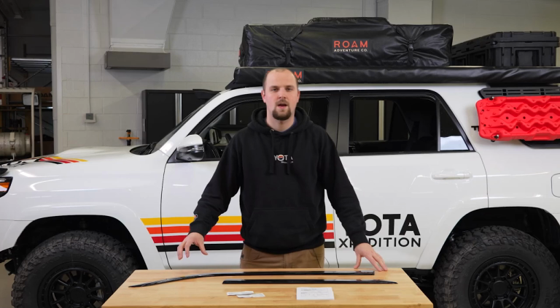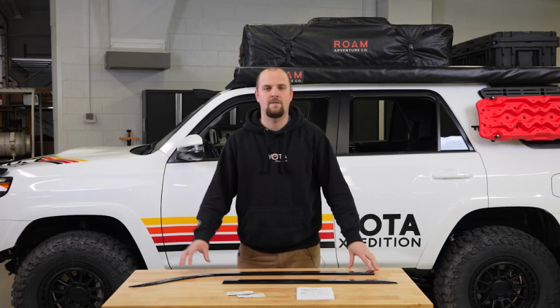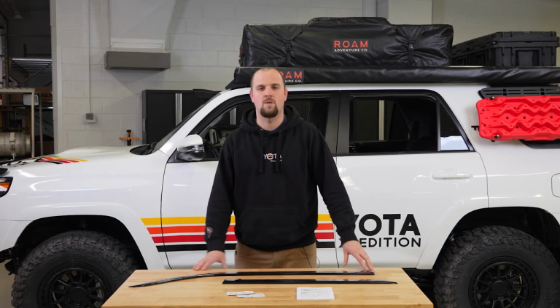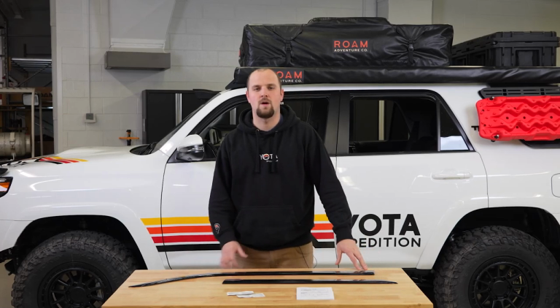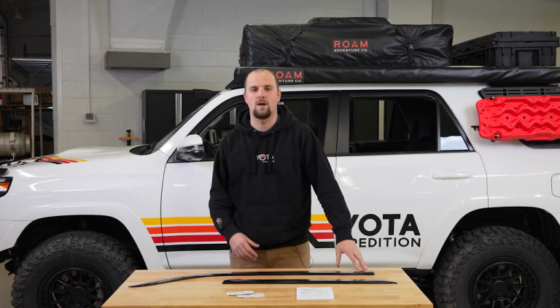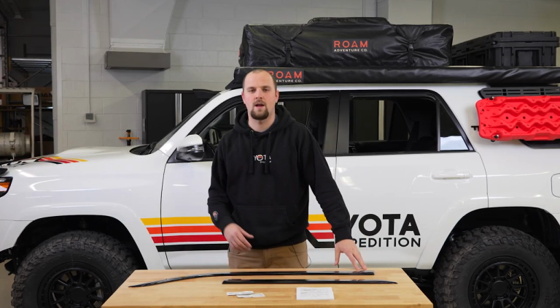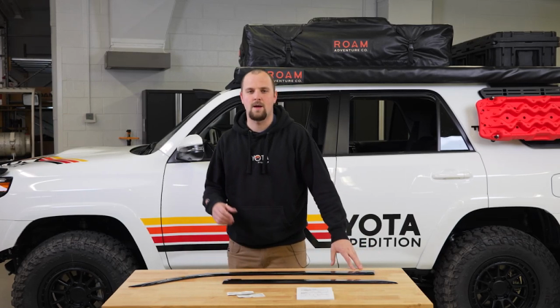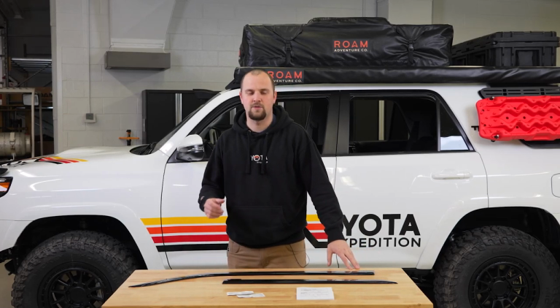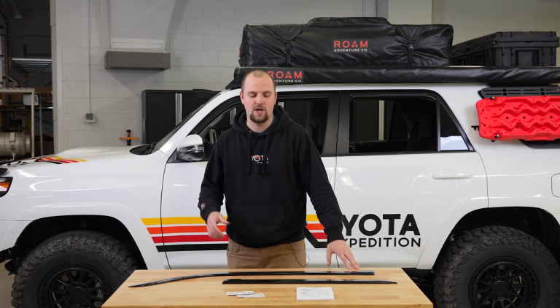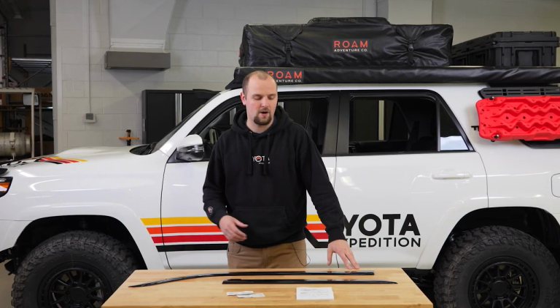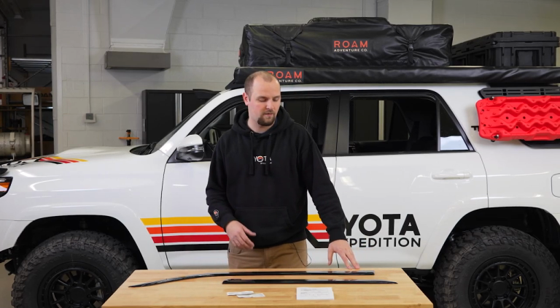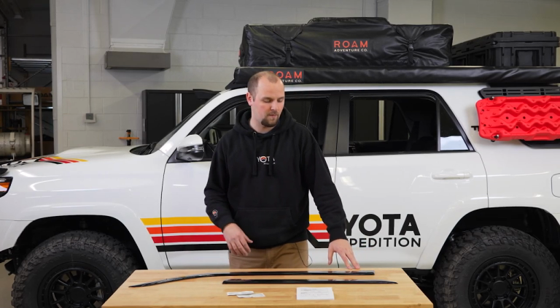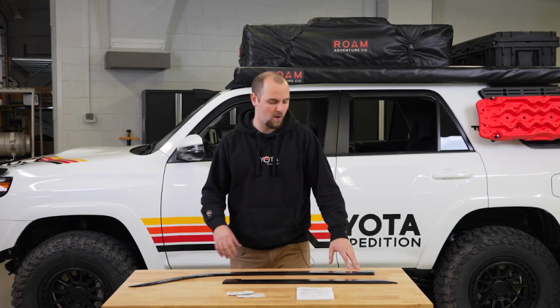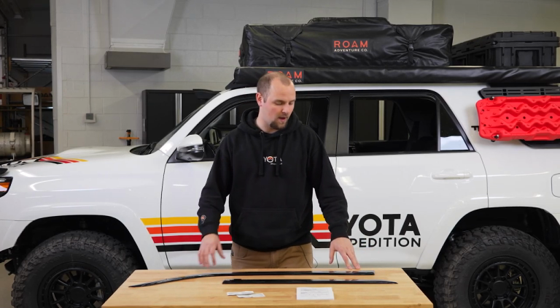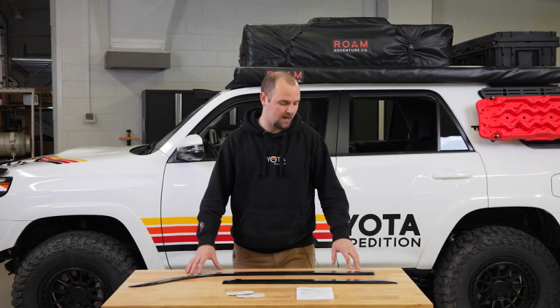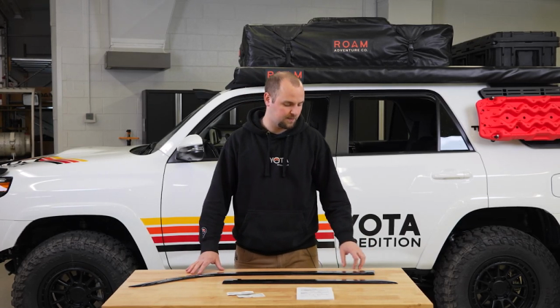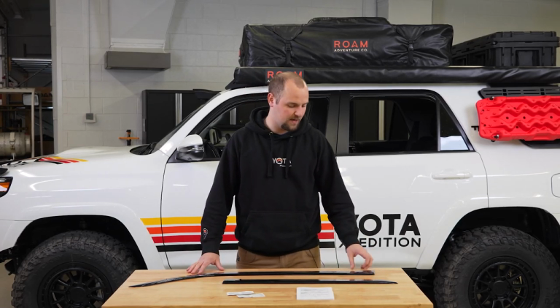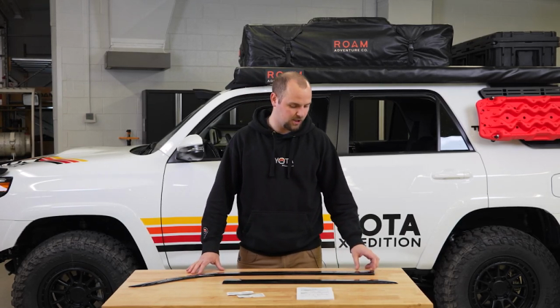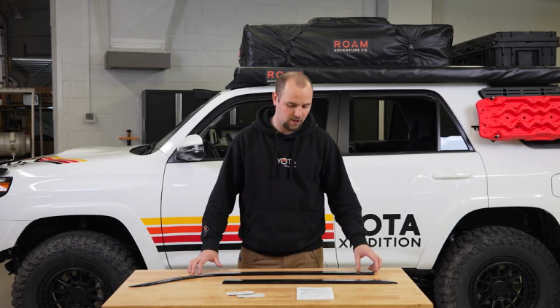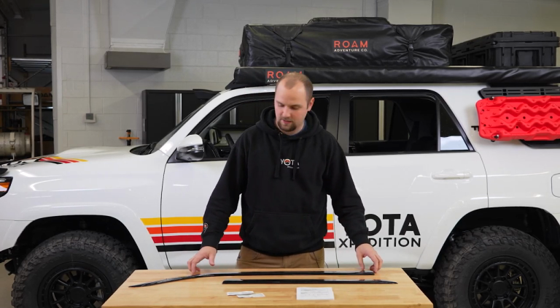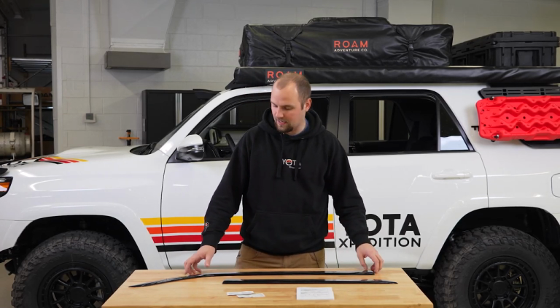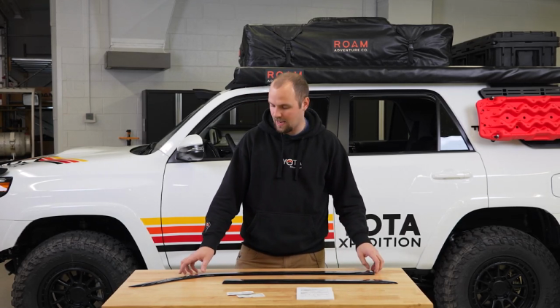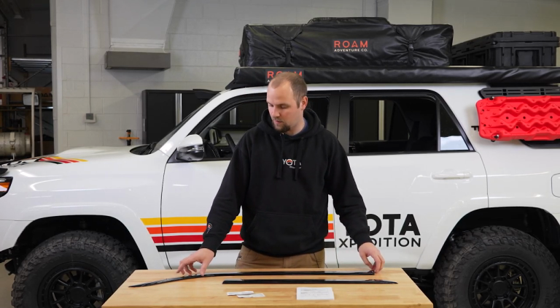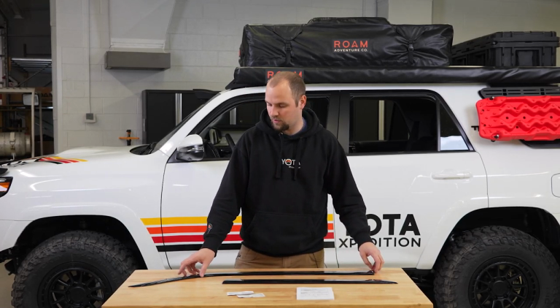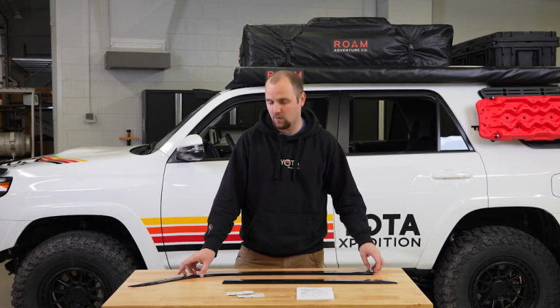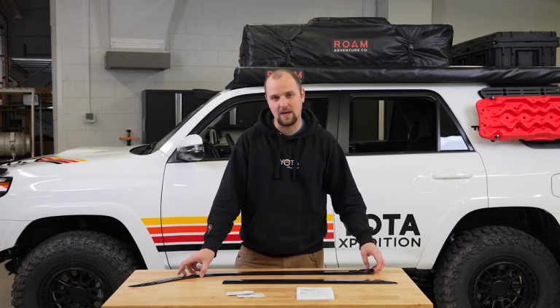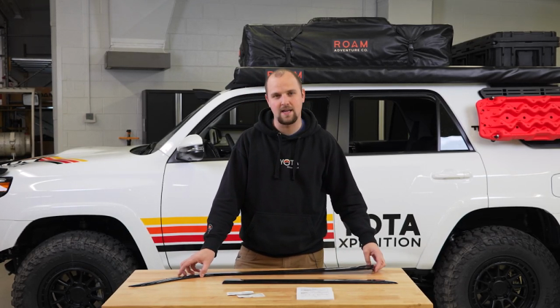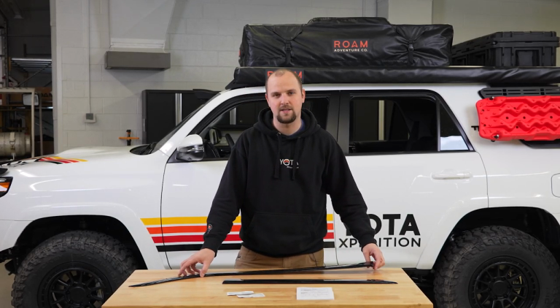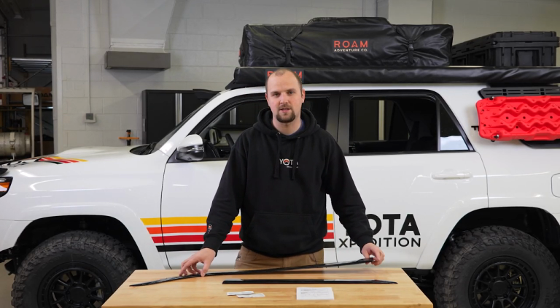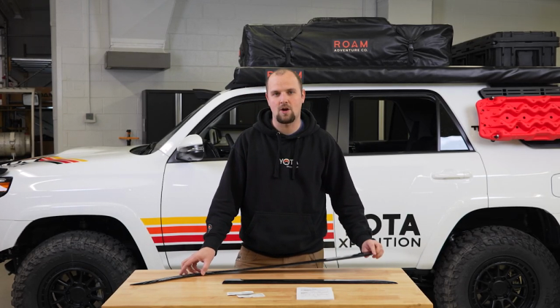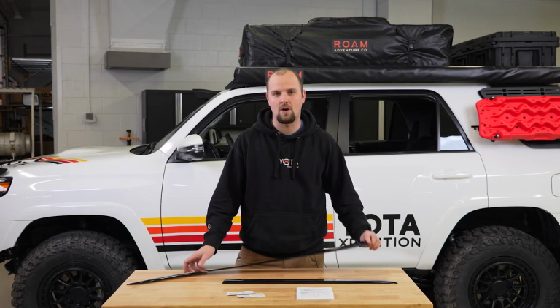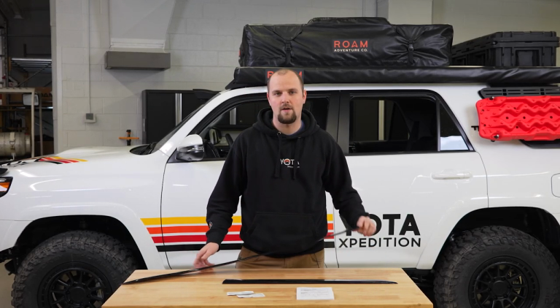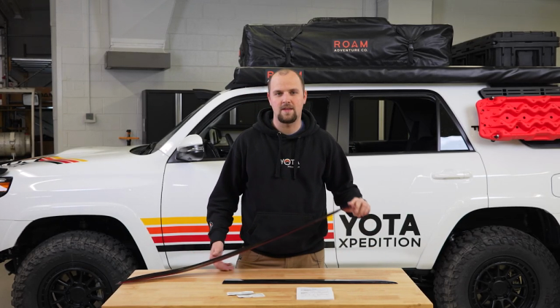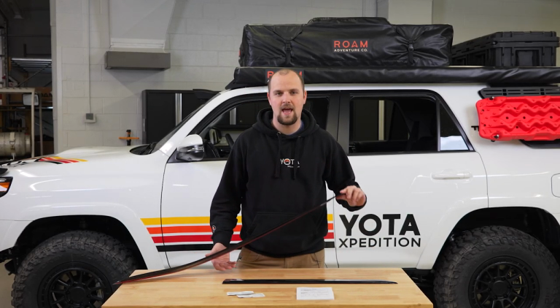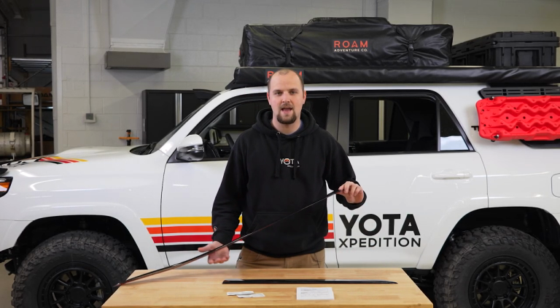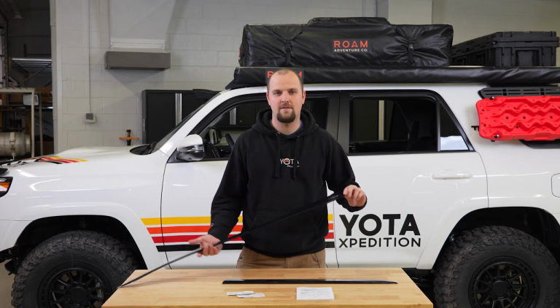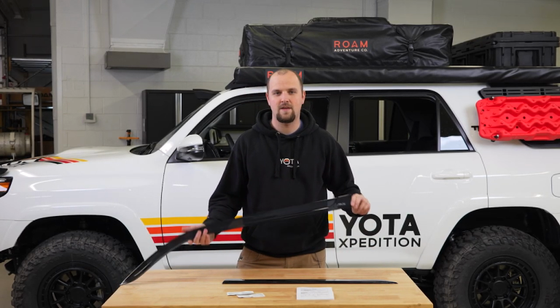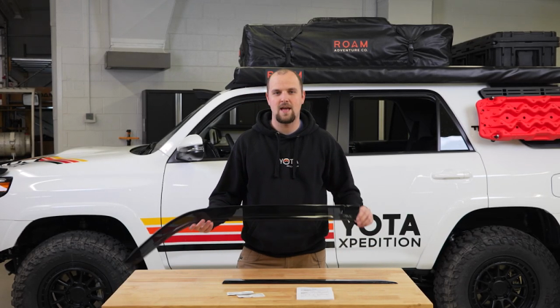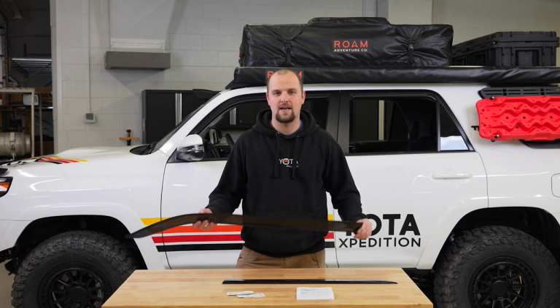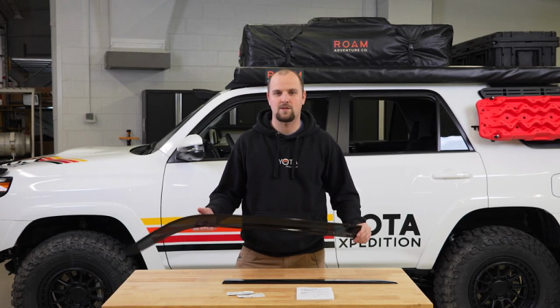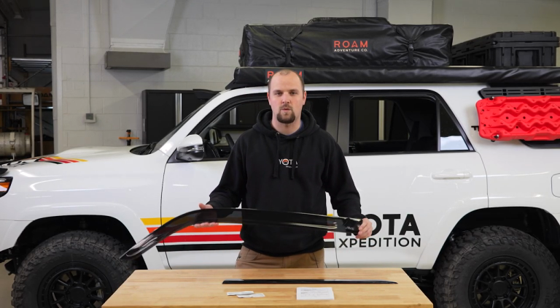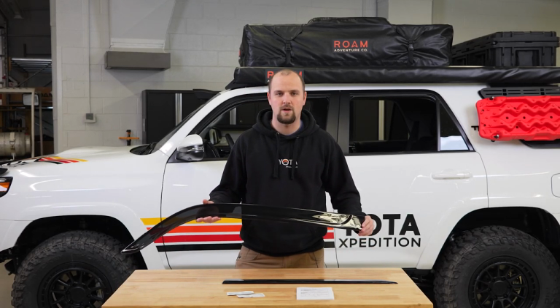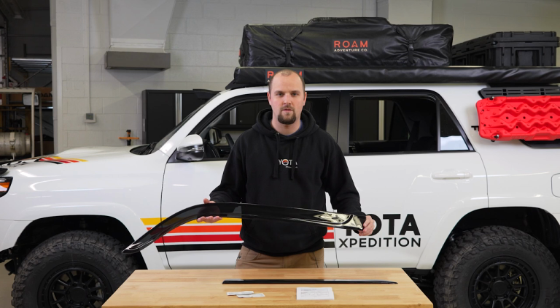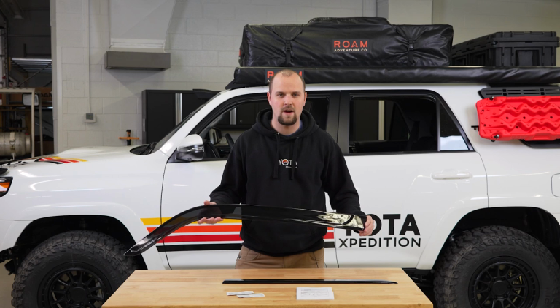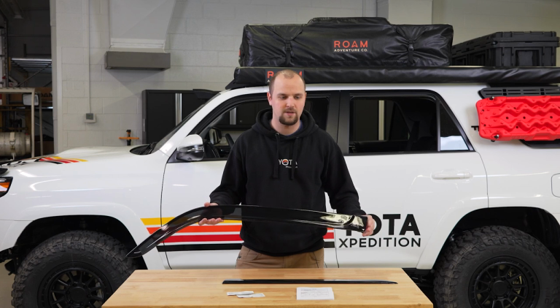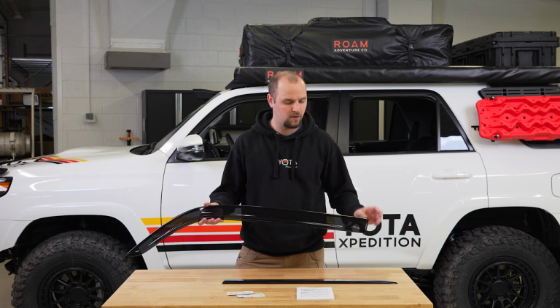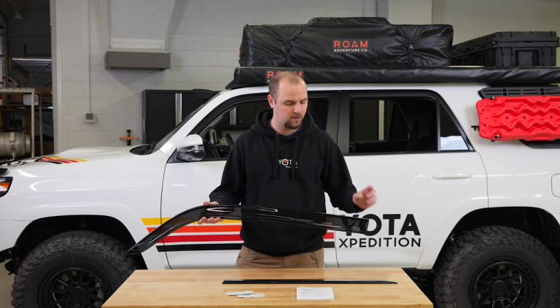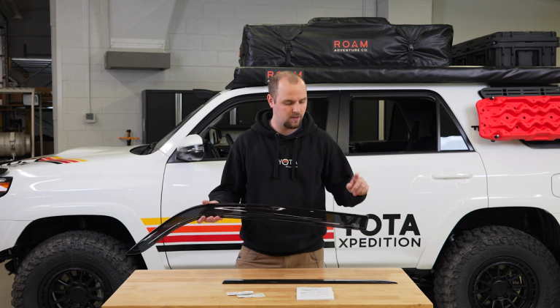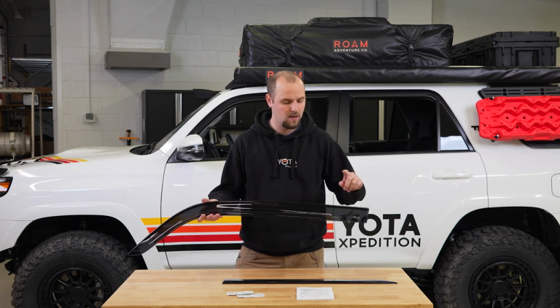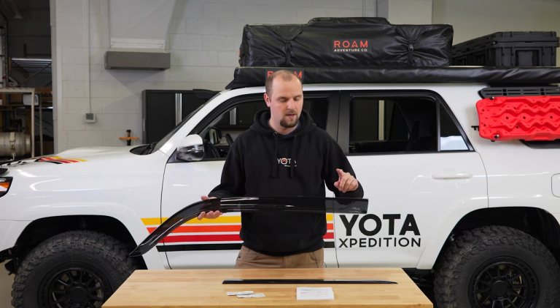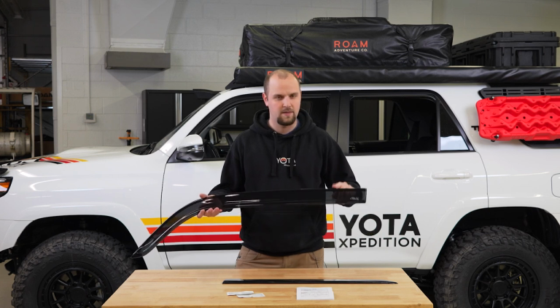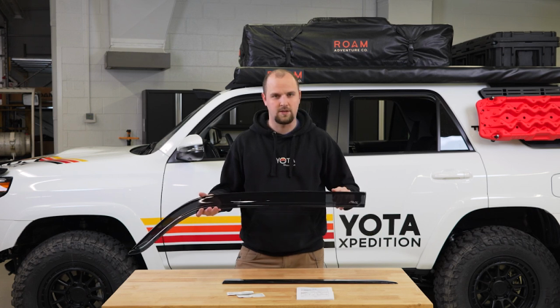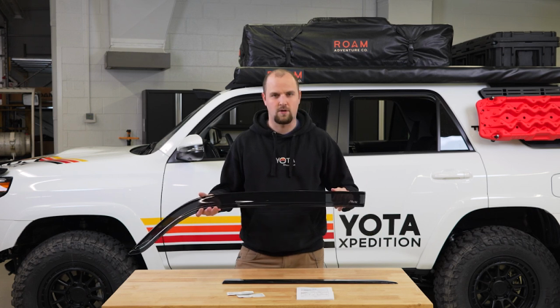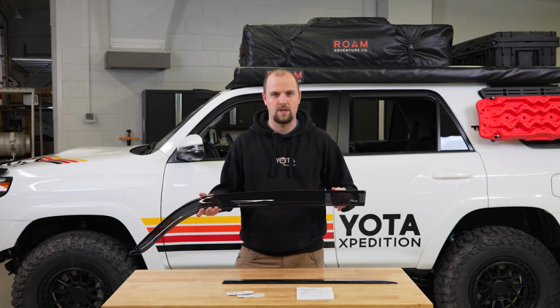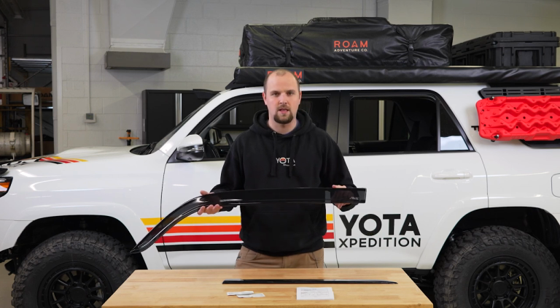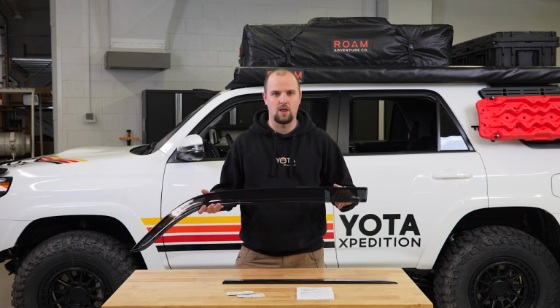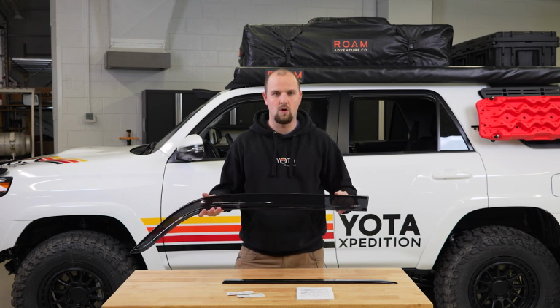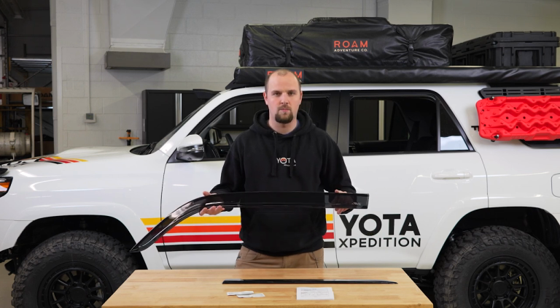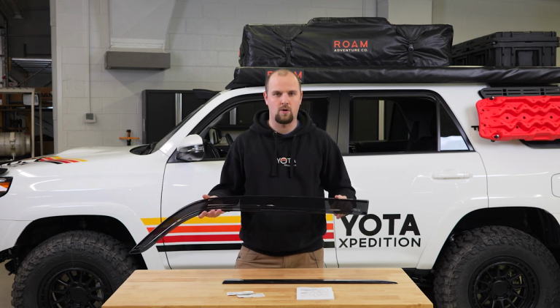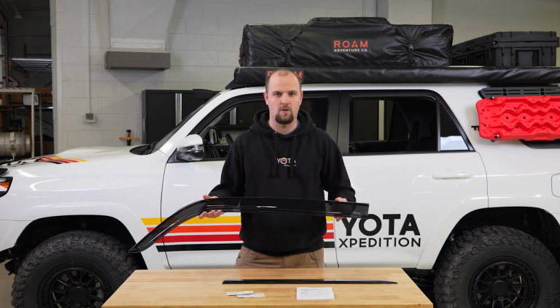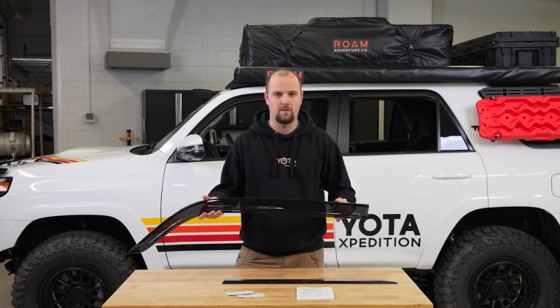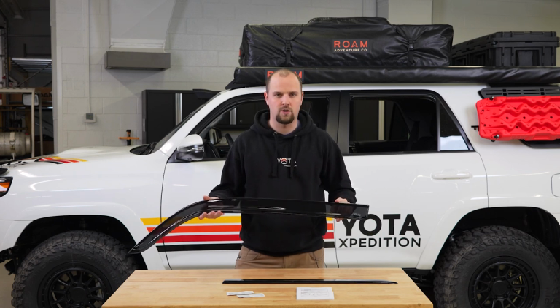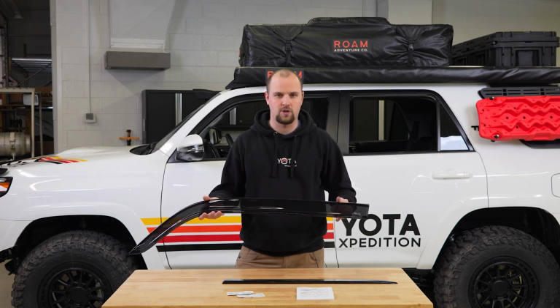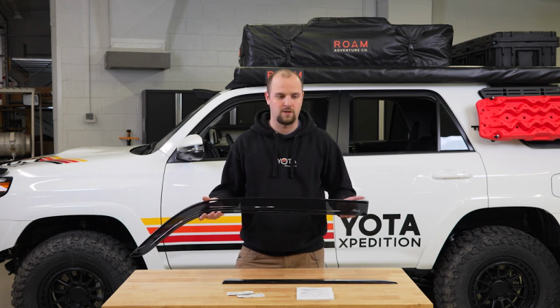Hey everyone, I'm Jared from Yoda Expedition. Today we're doing an install of the AVS window visors. These are the Lowepro version.